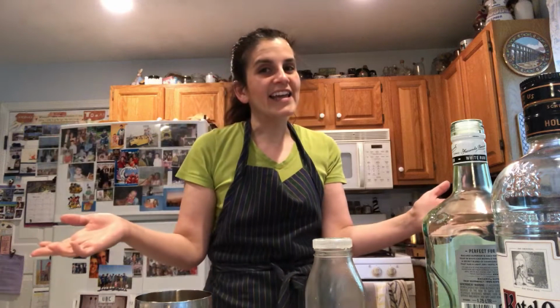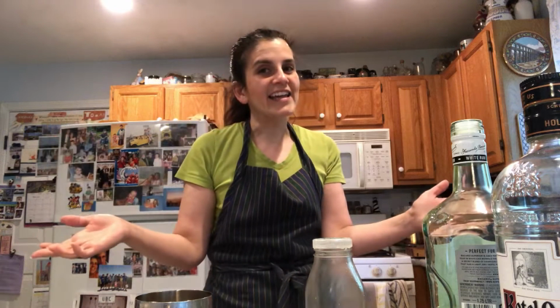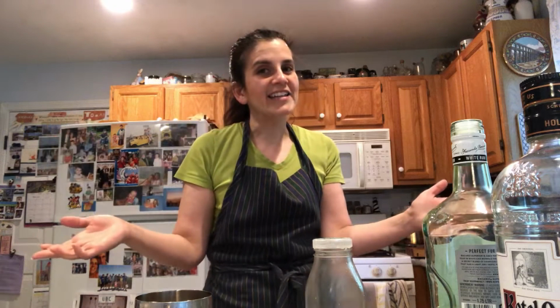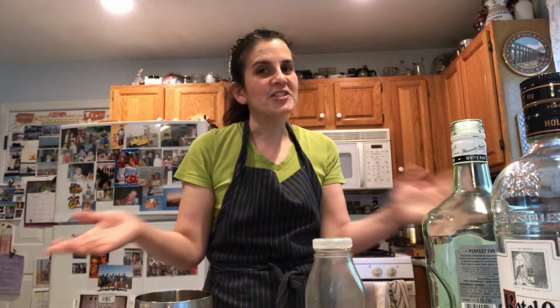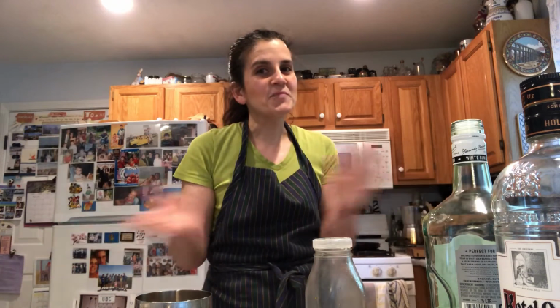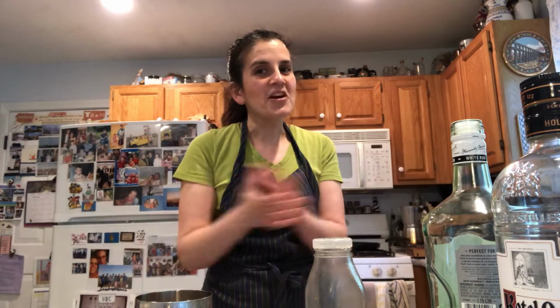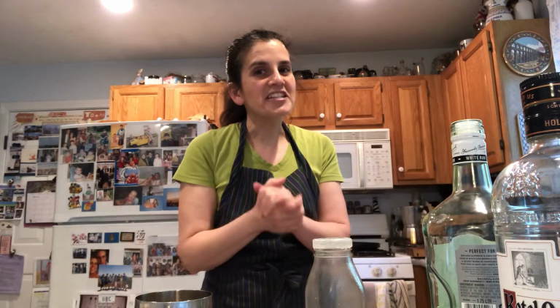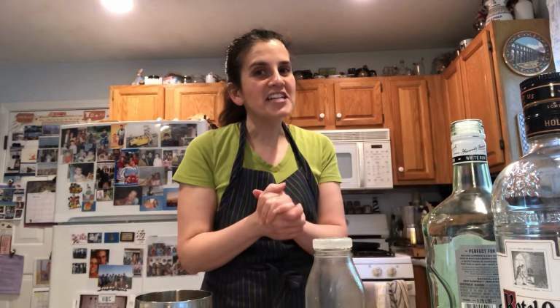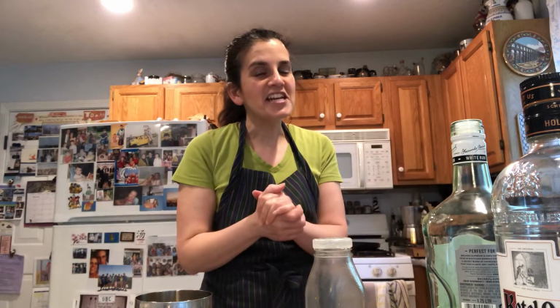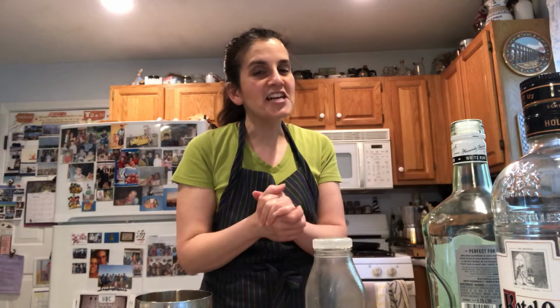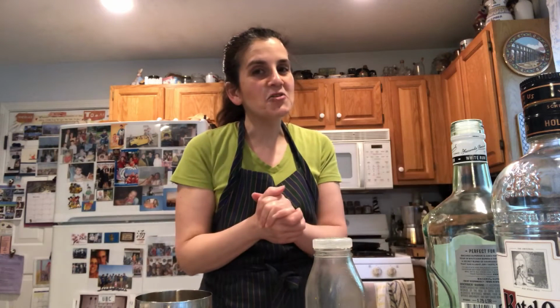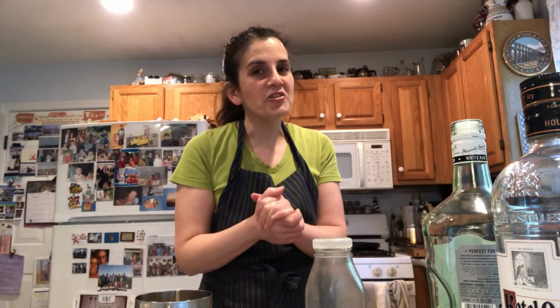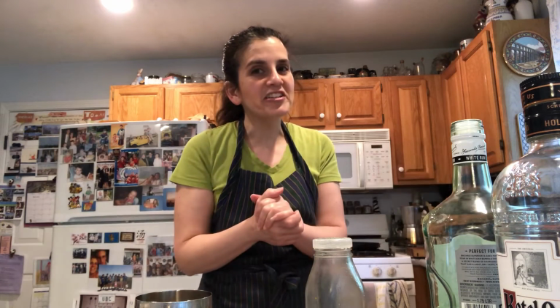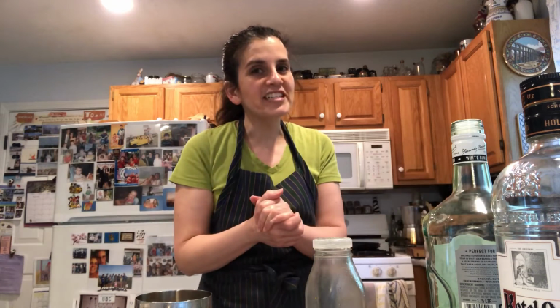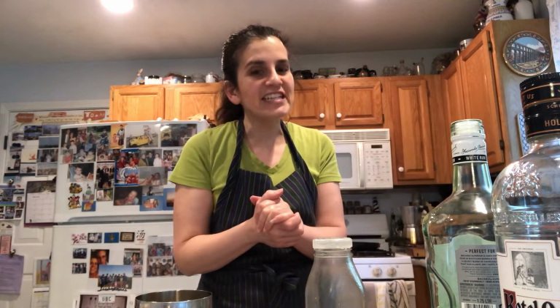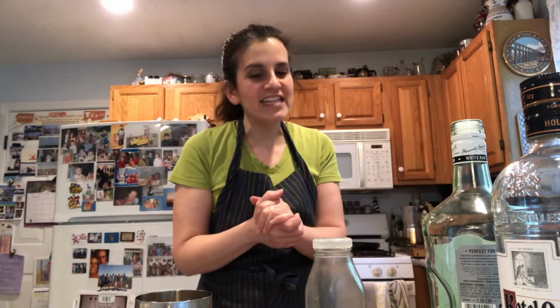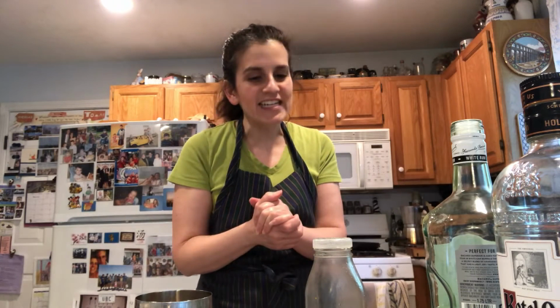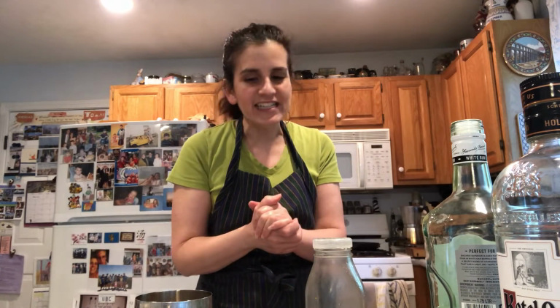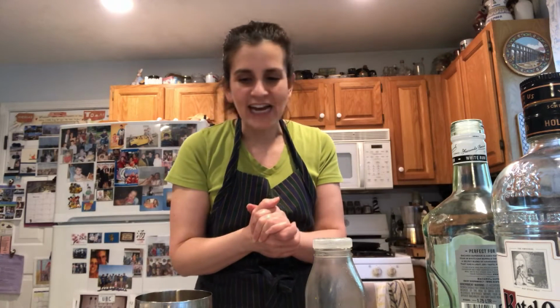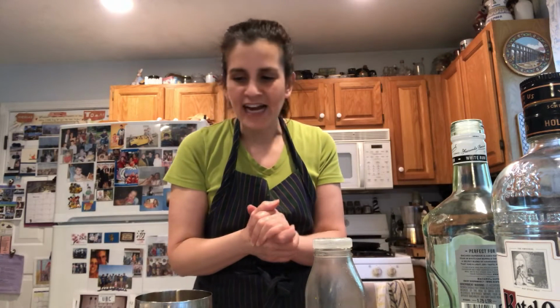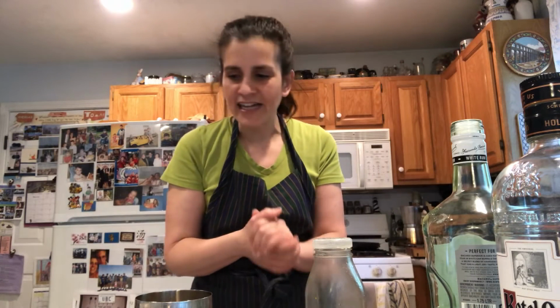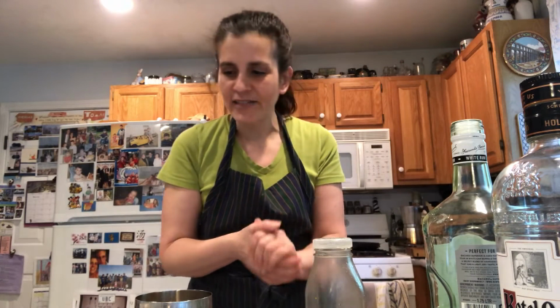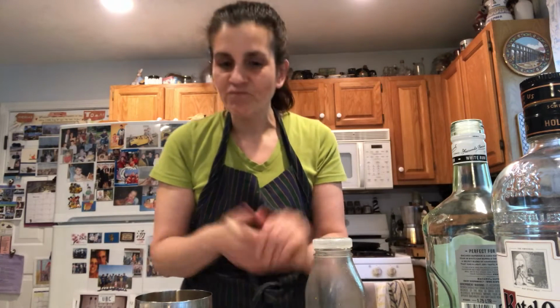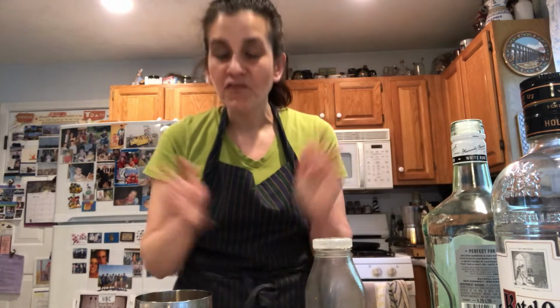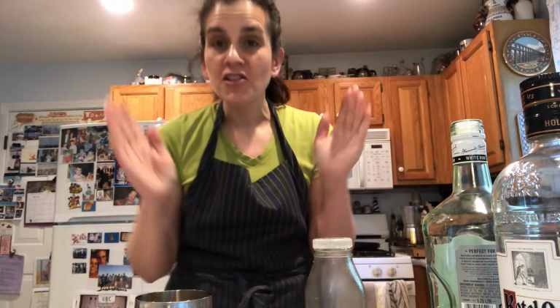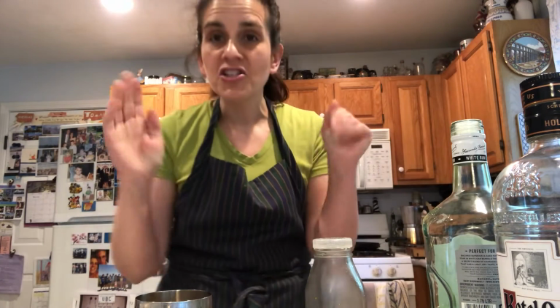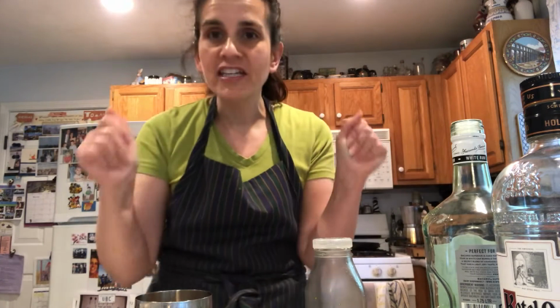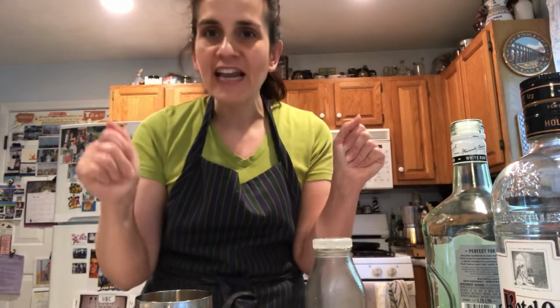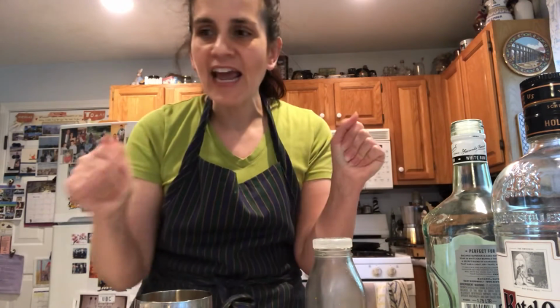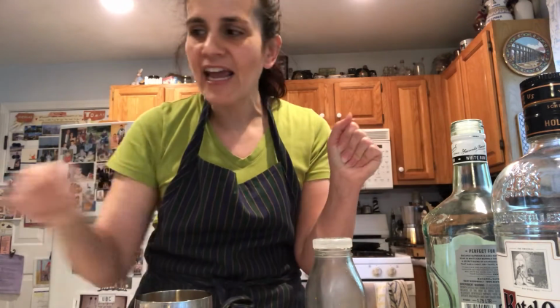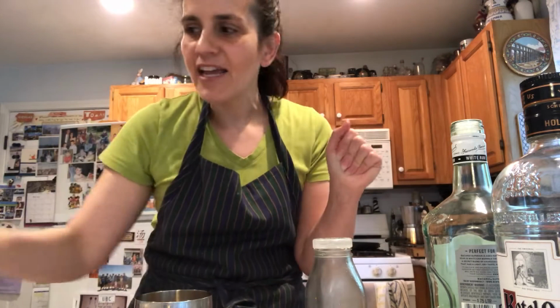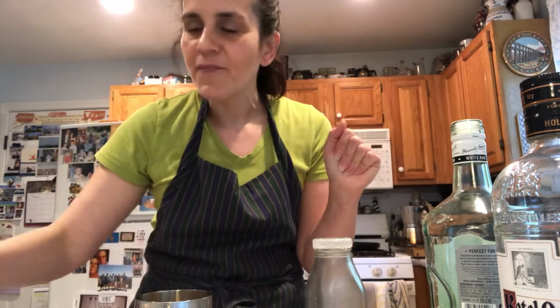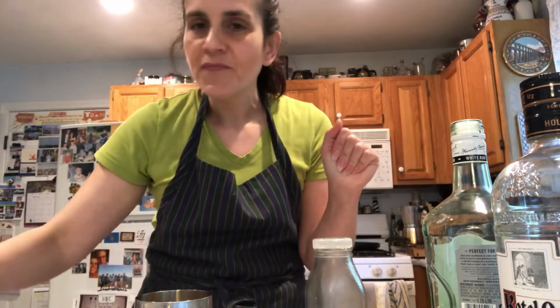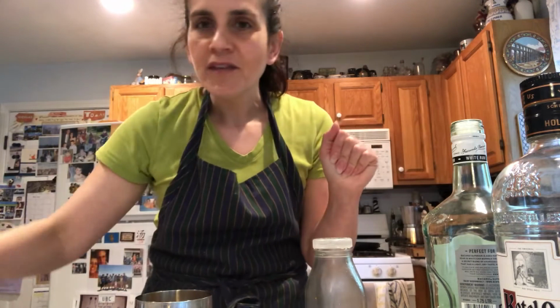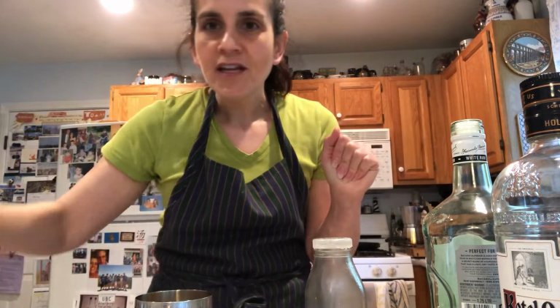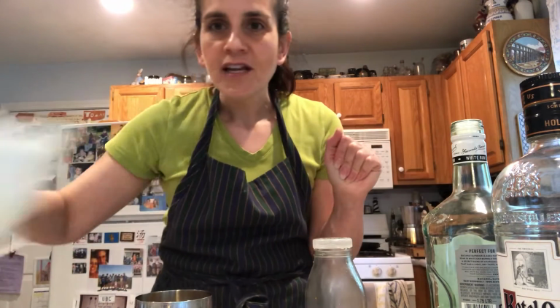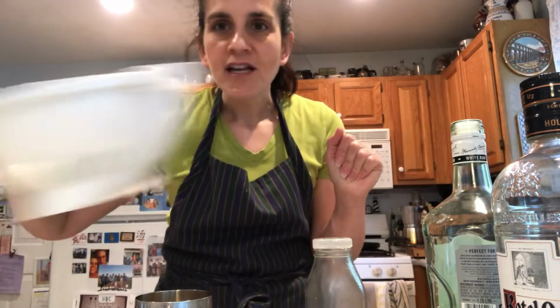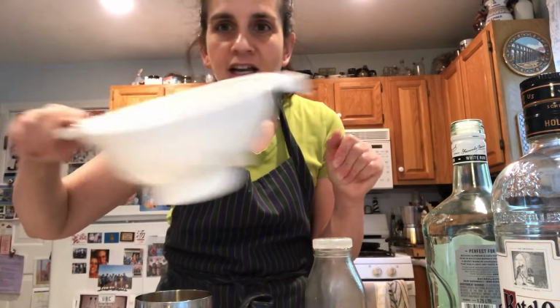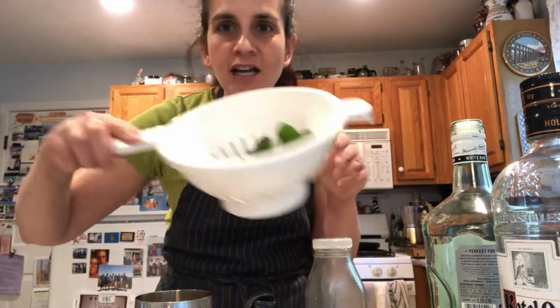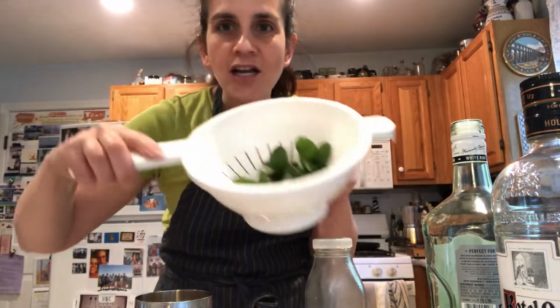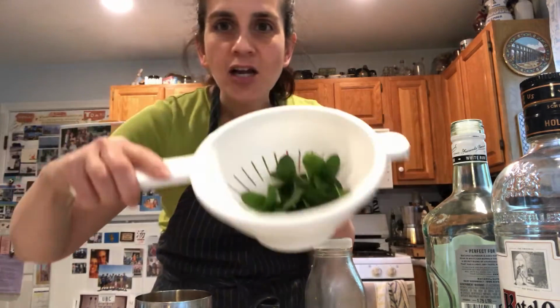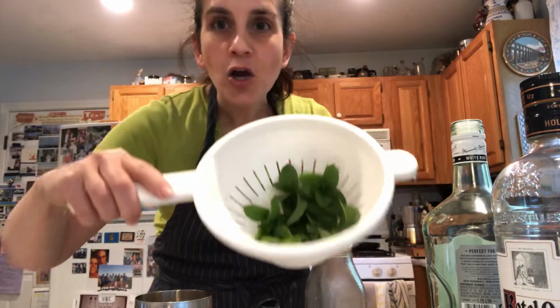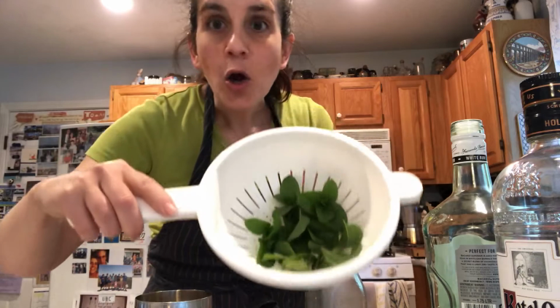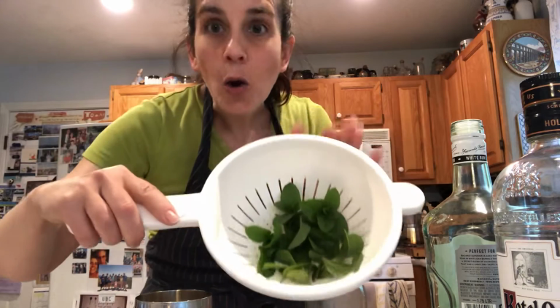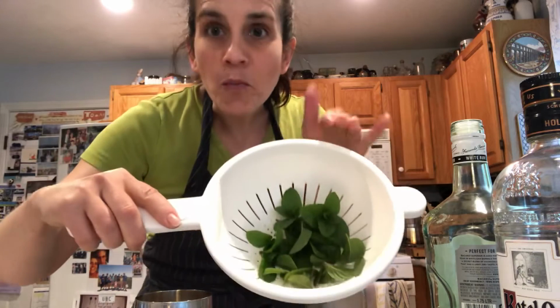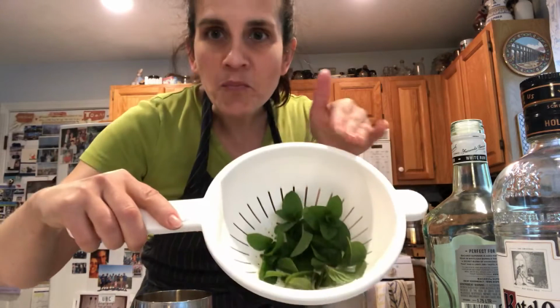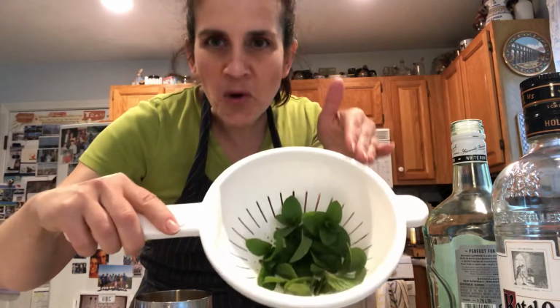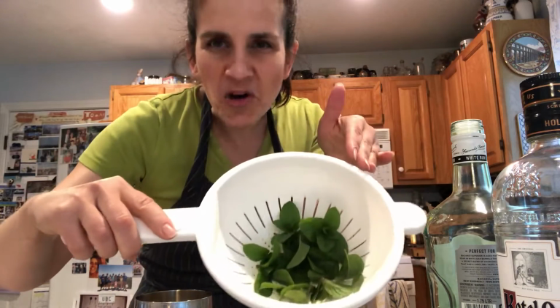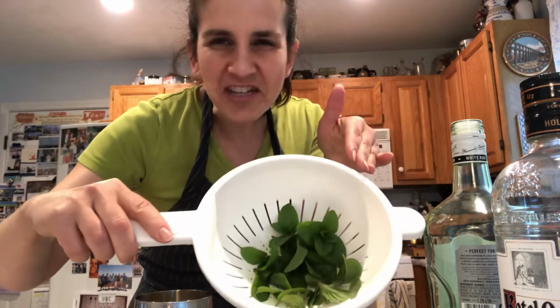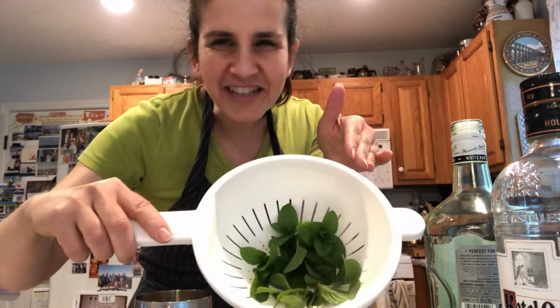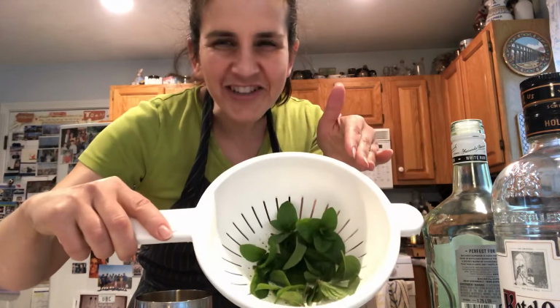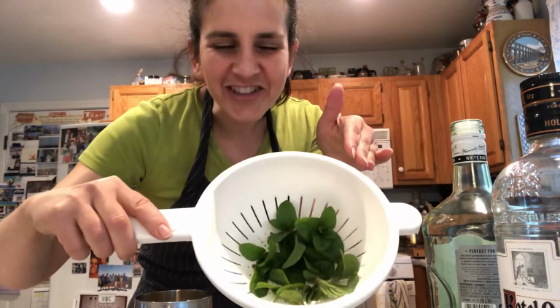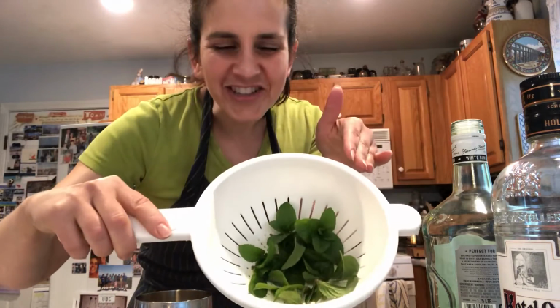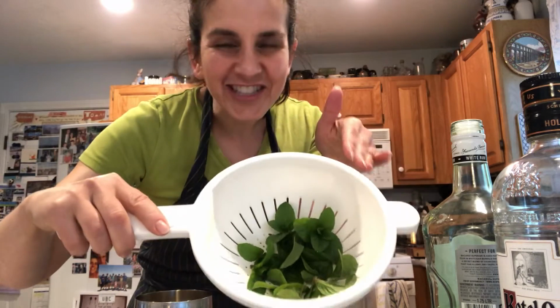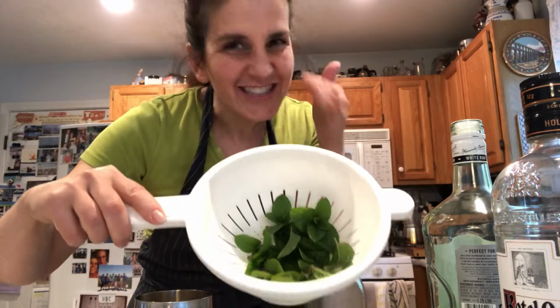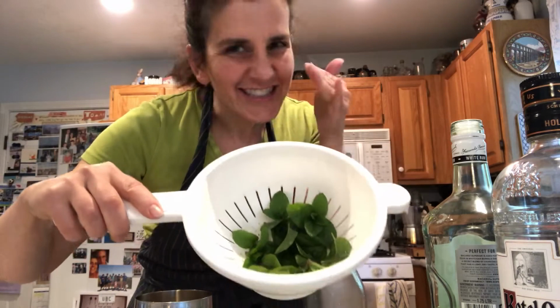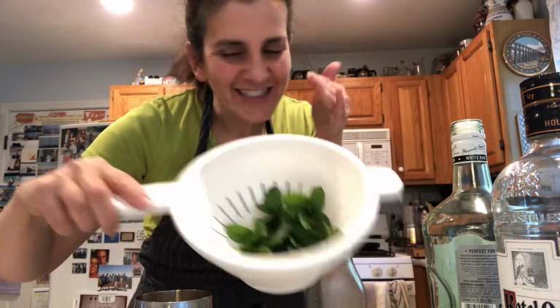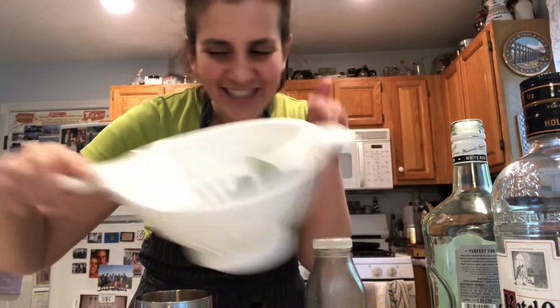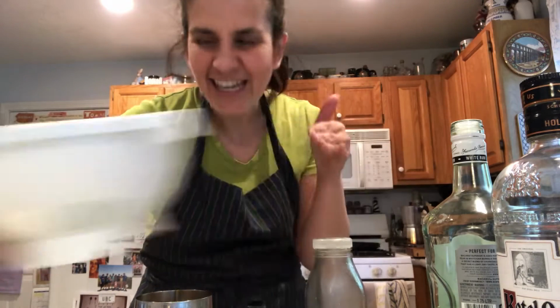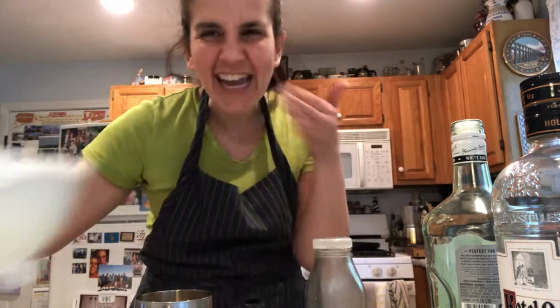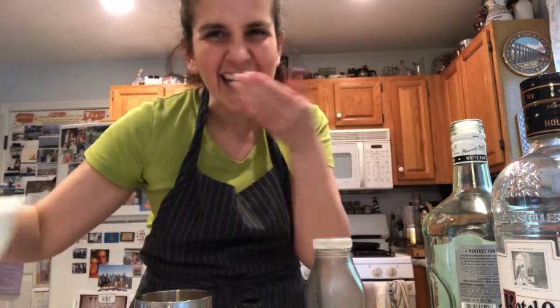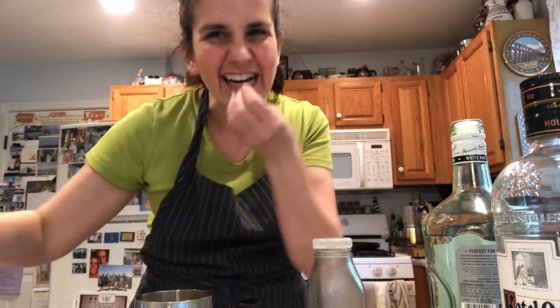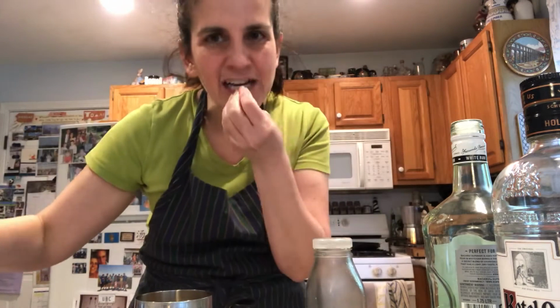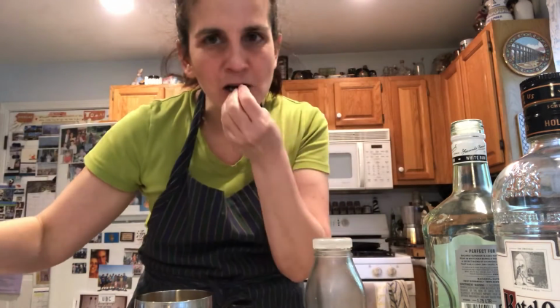It's Martini Quarantini time! Today, mojitos! Que rico!